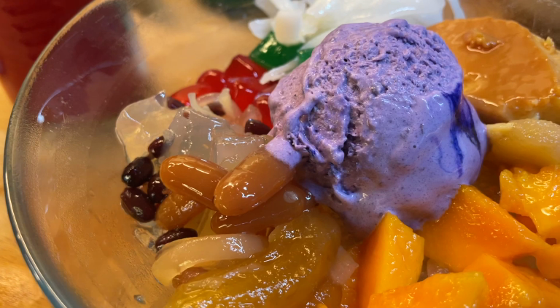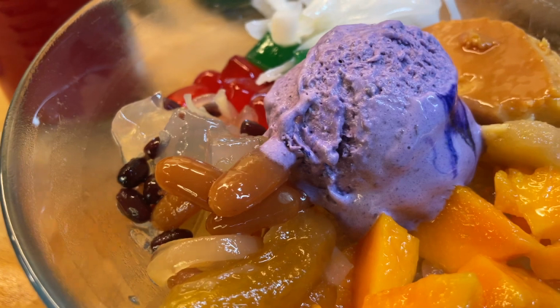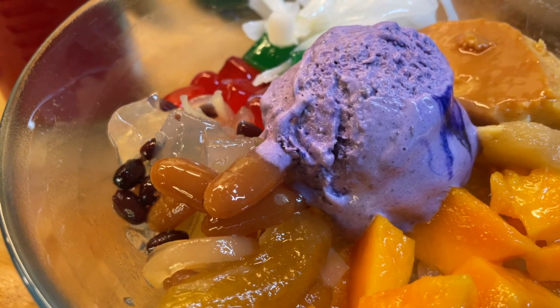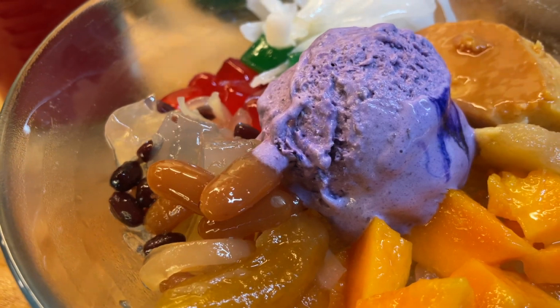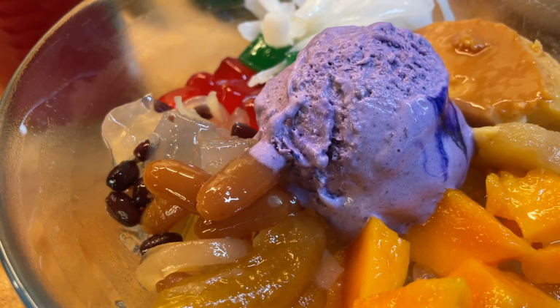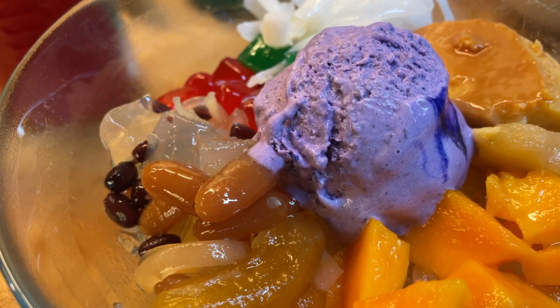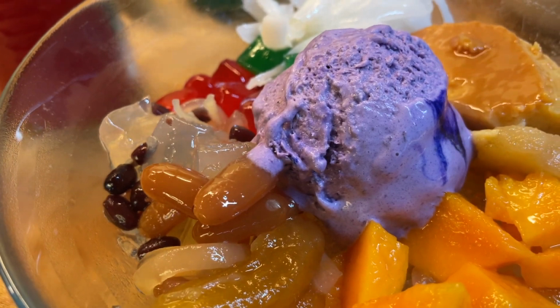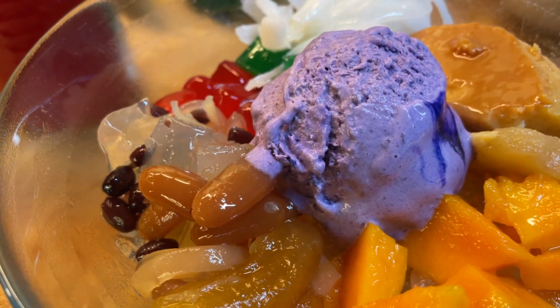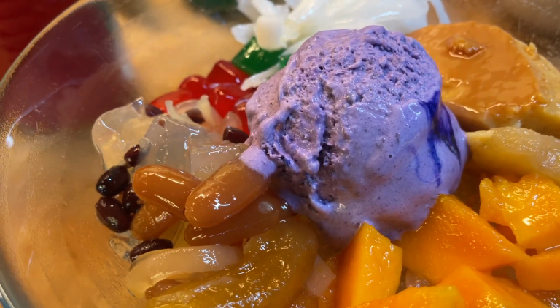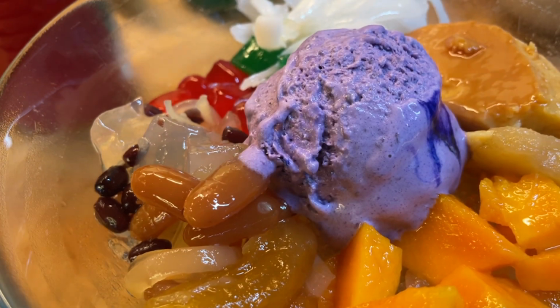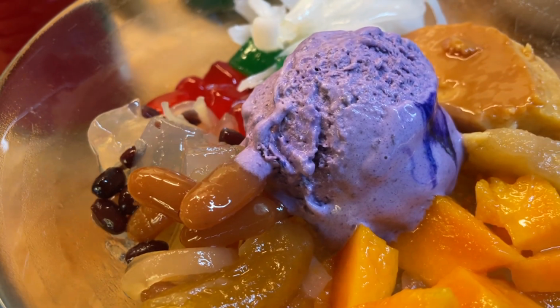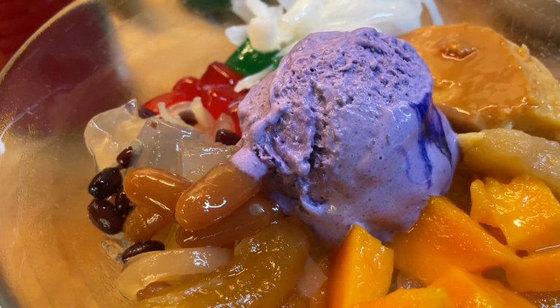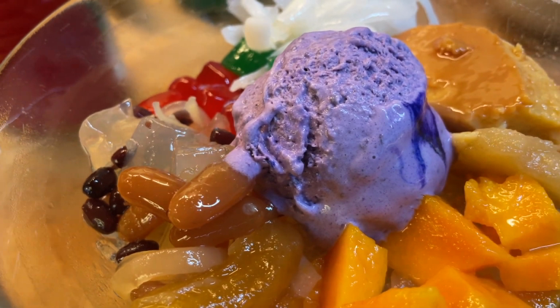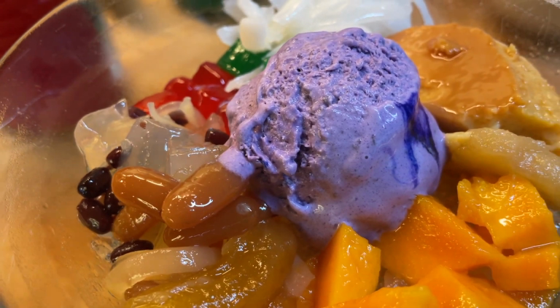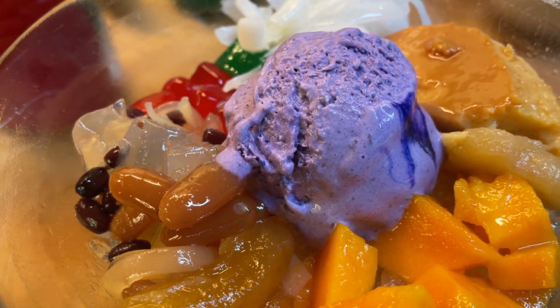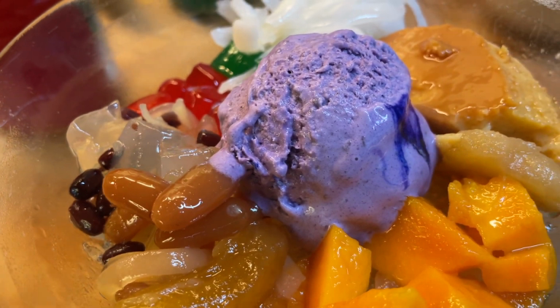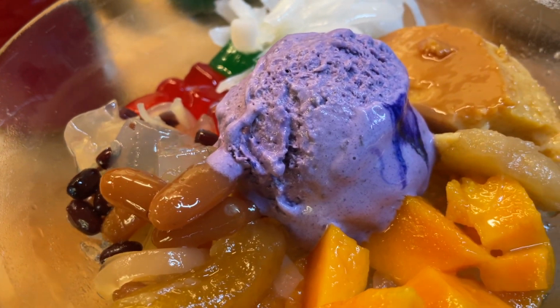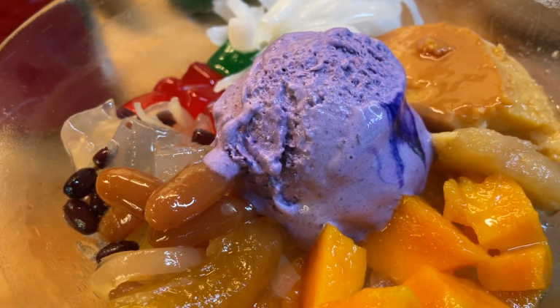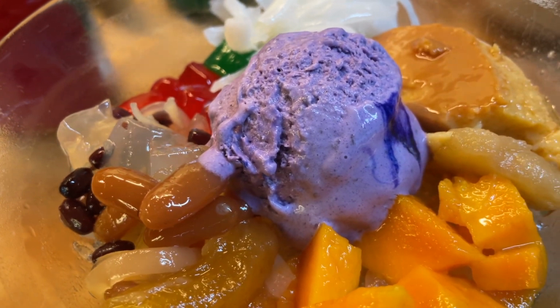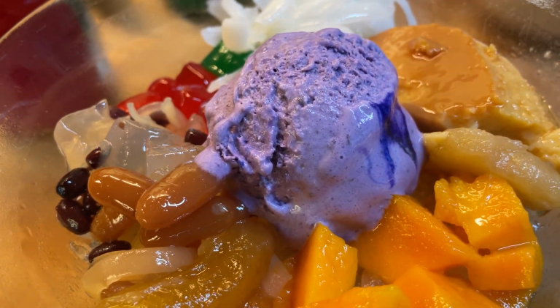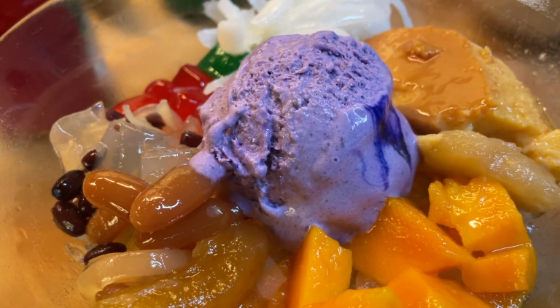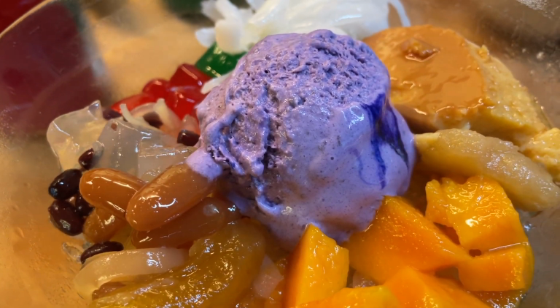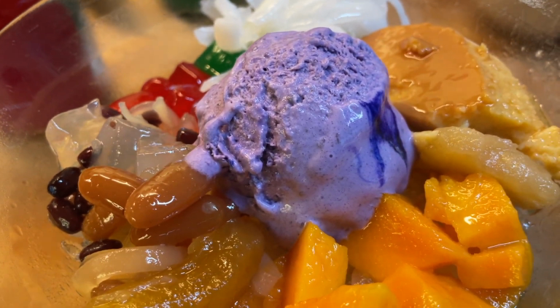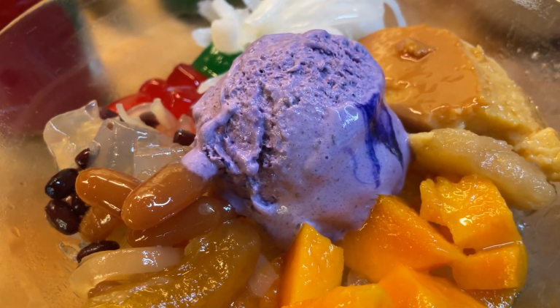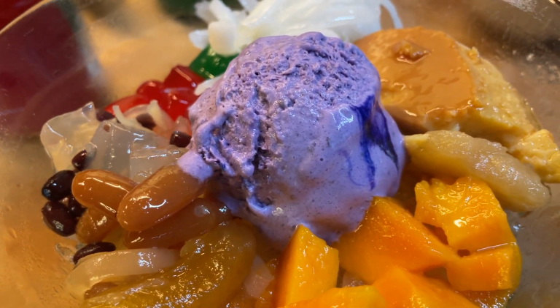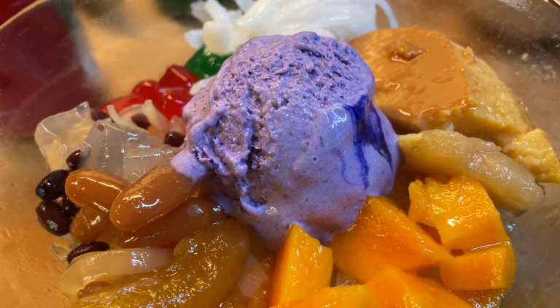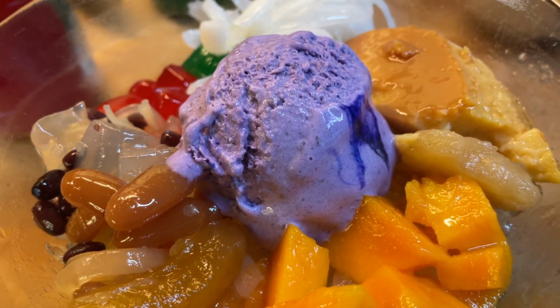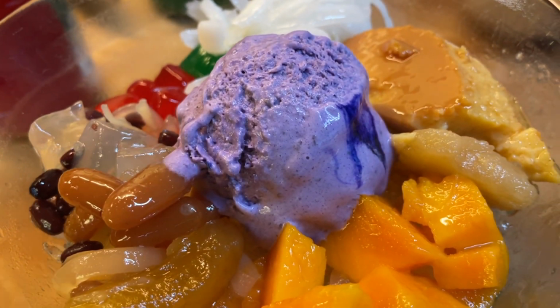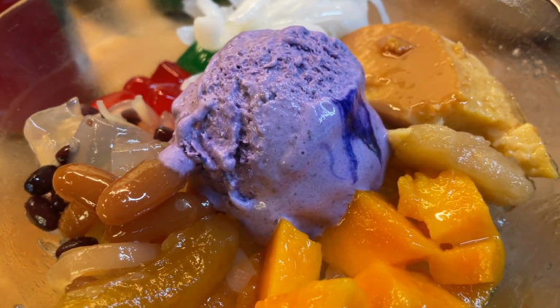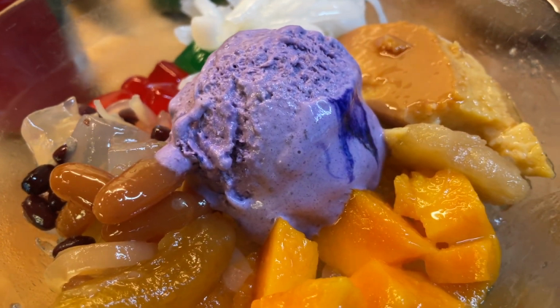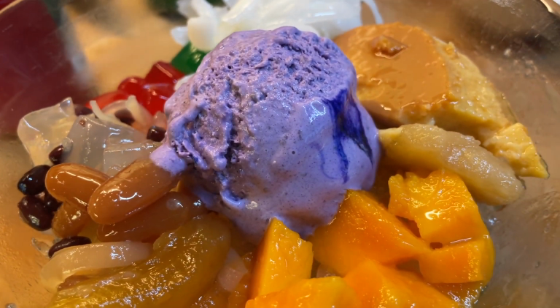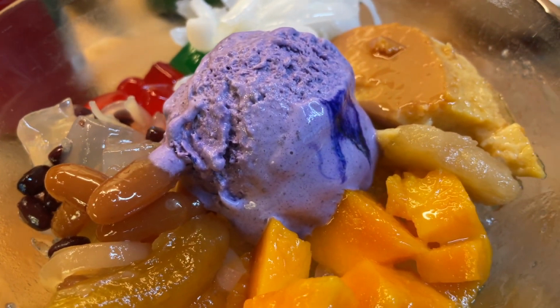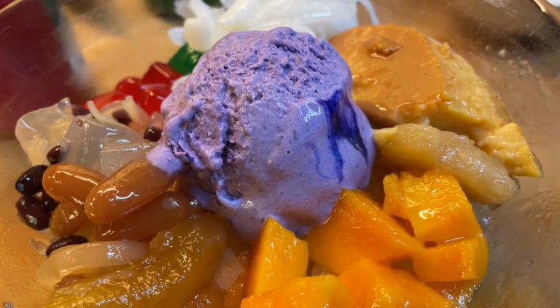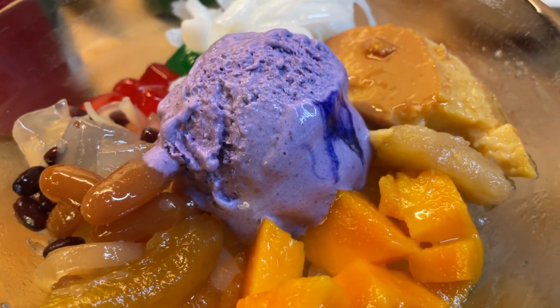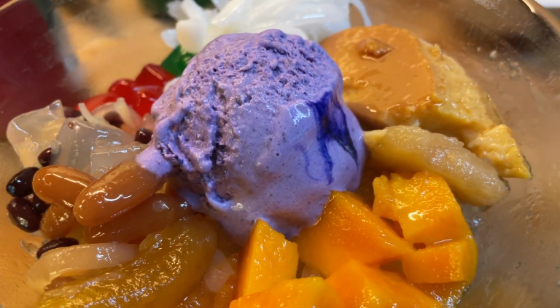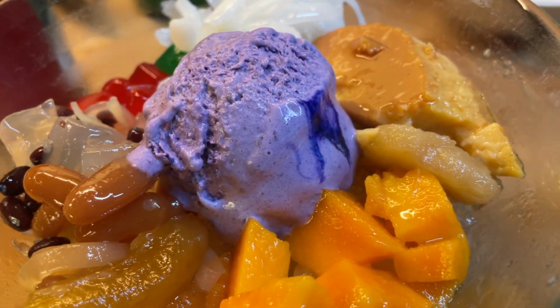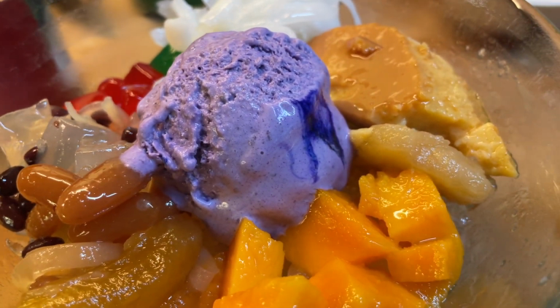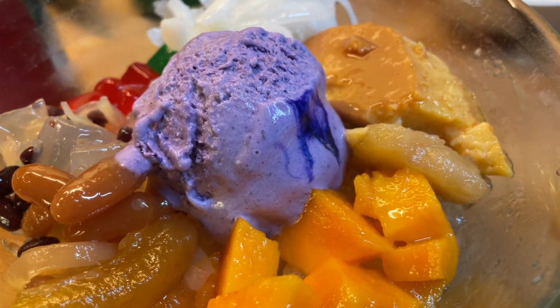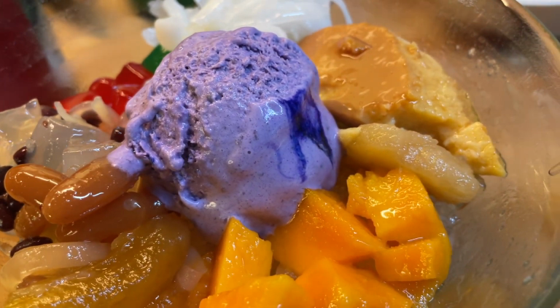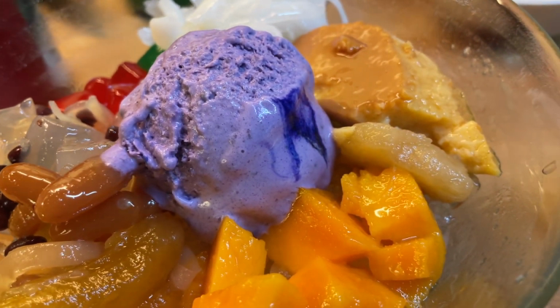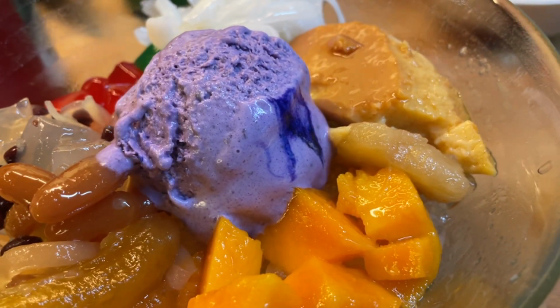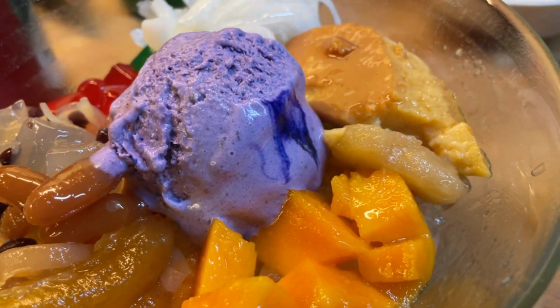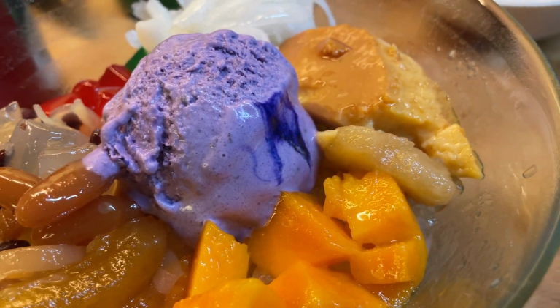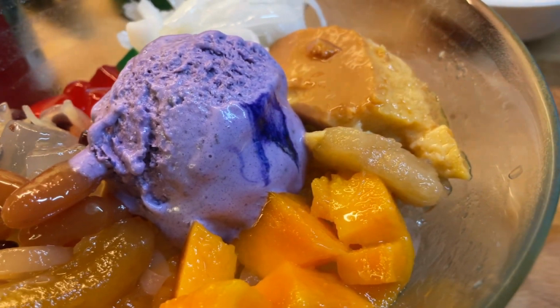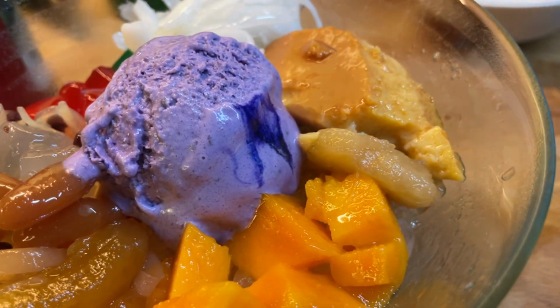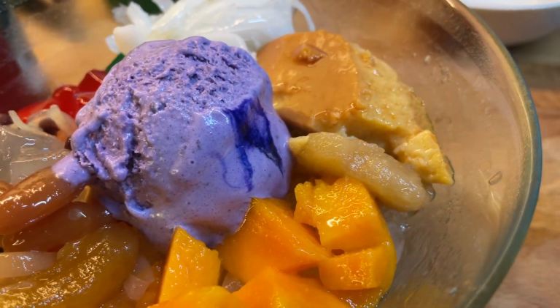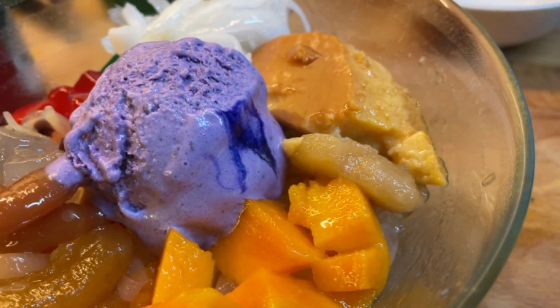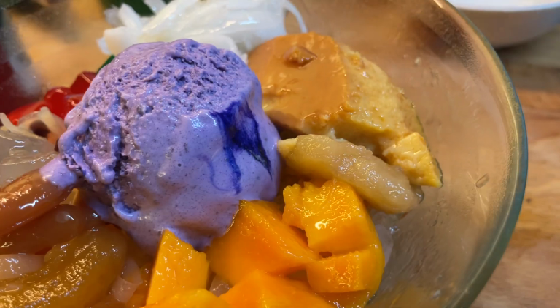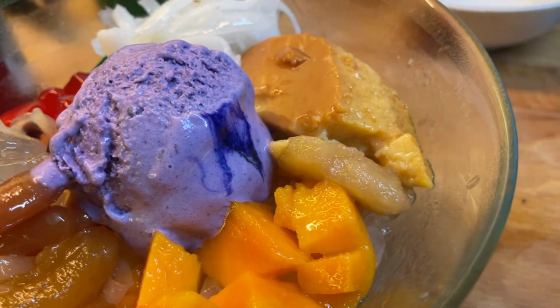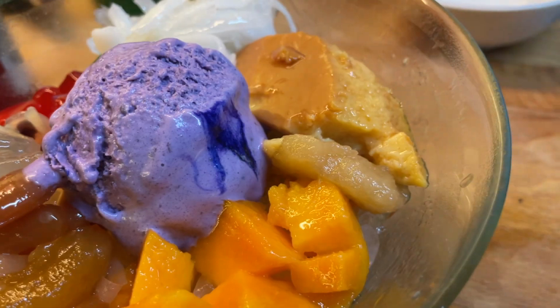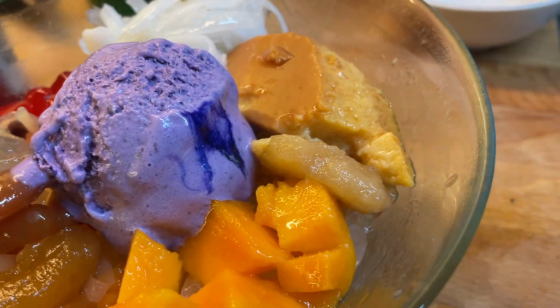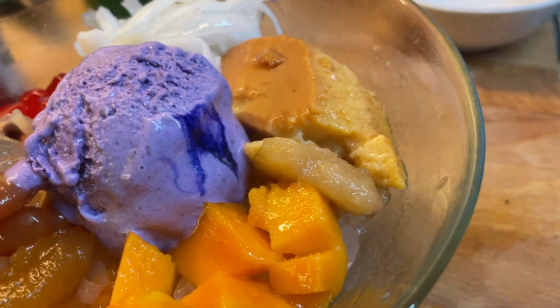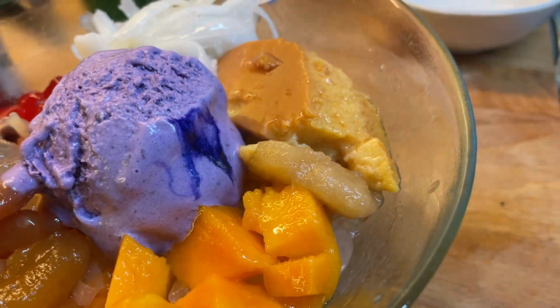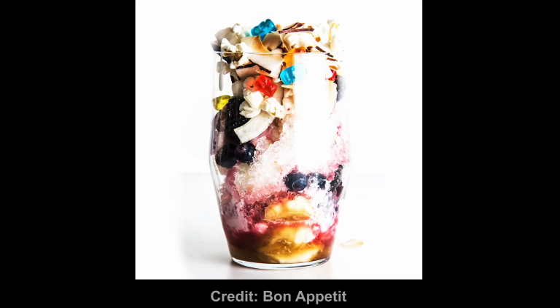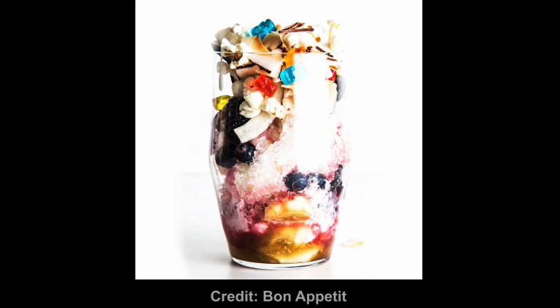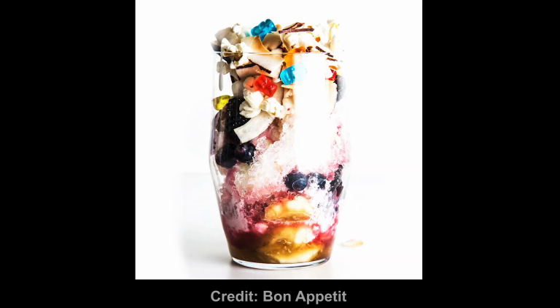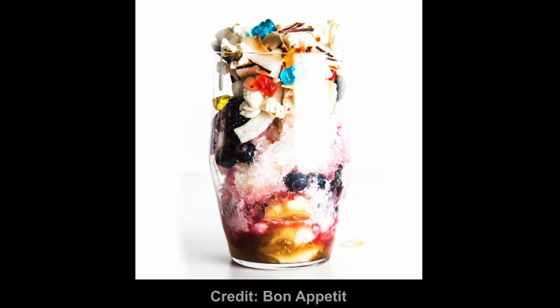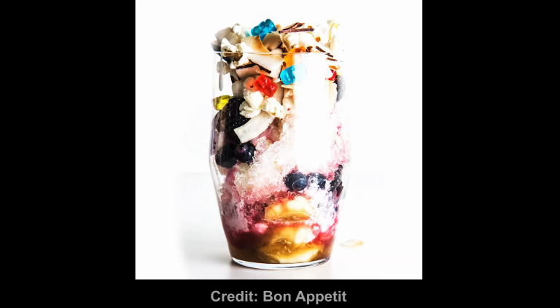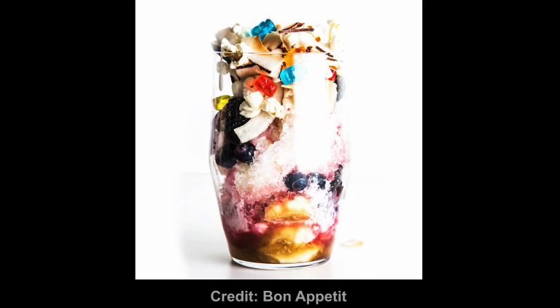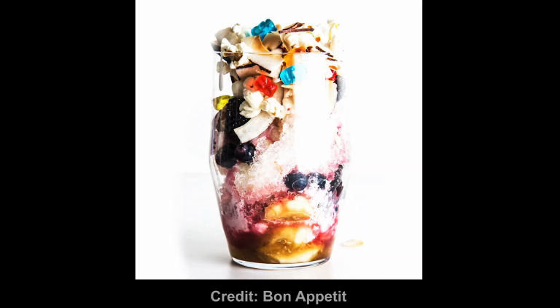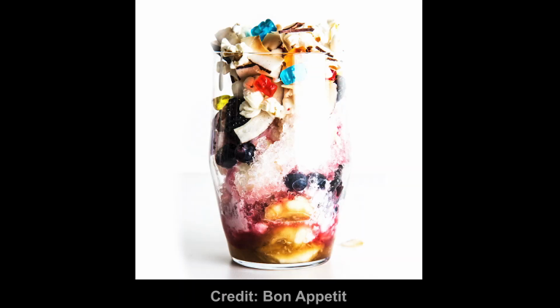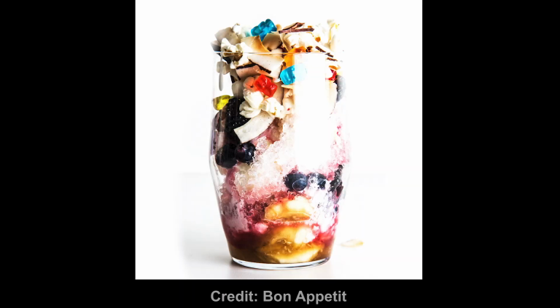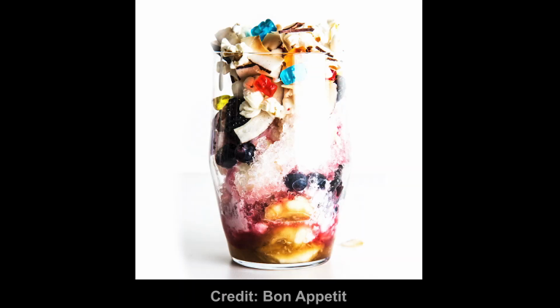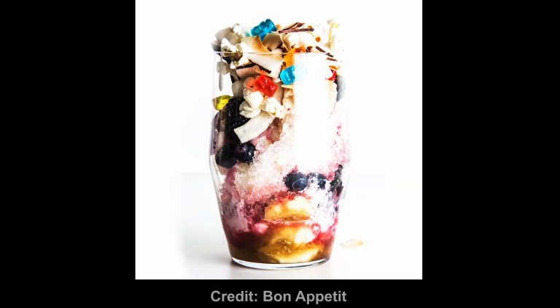Halo Halo is one of the most loved and famous desserts from the Philippines. So how did we go from this... to this?